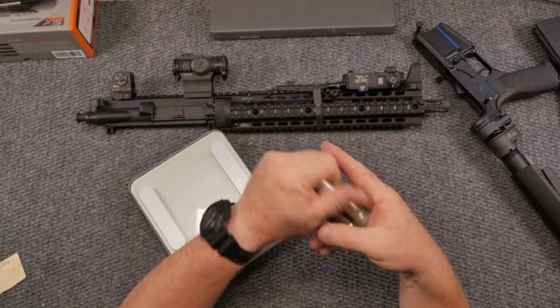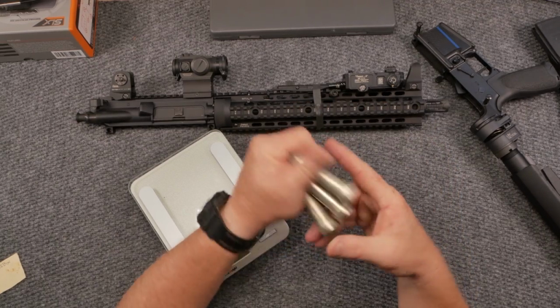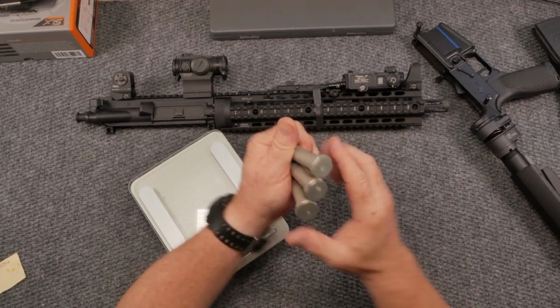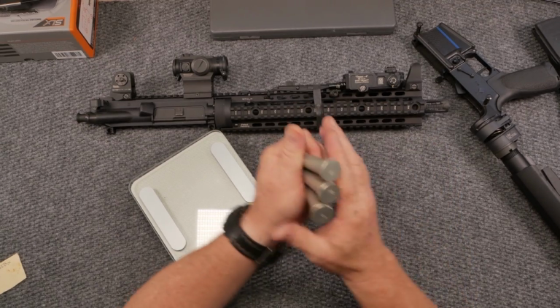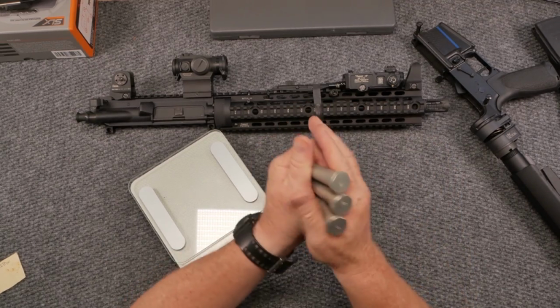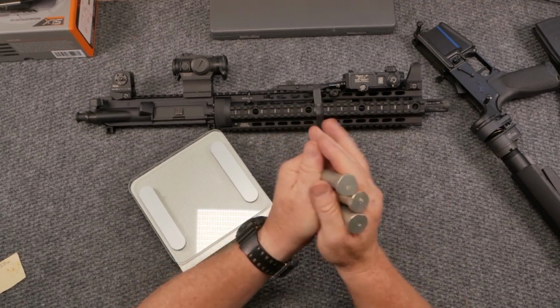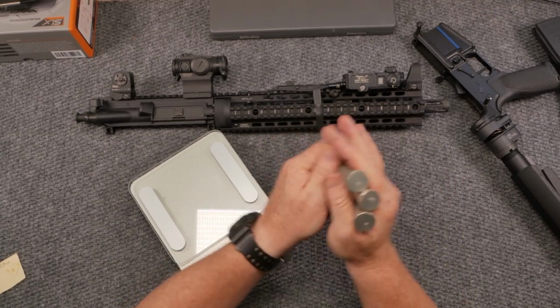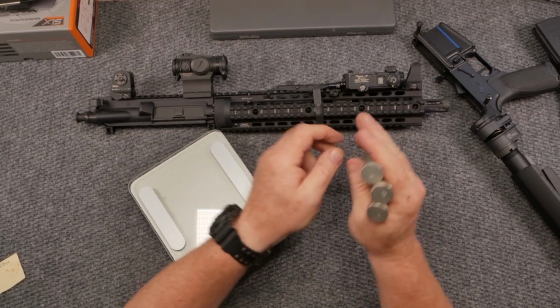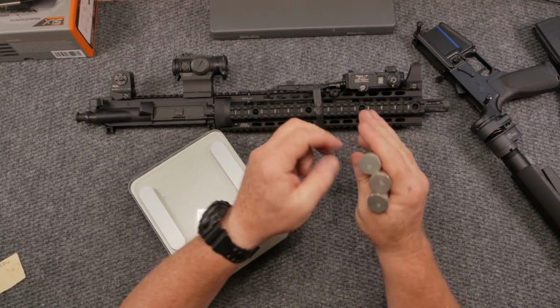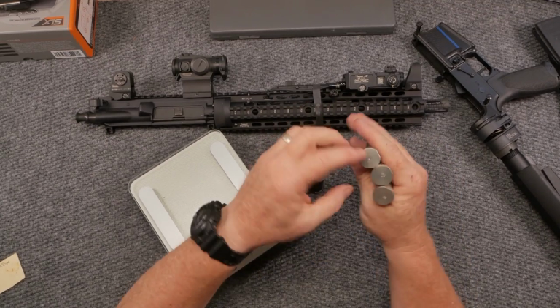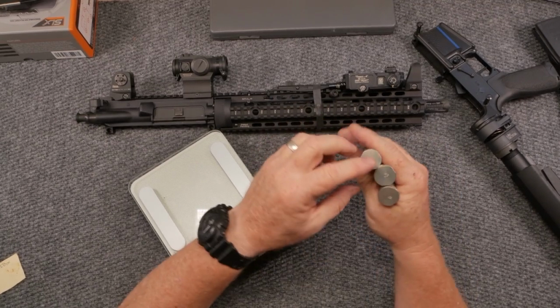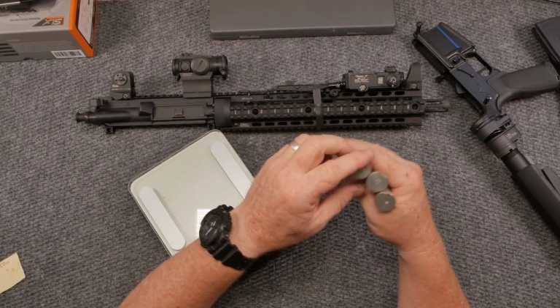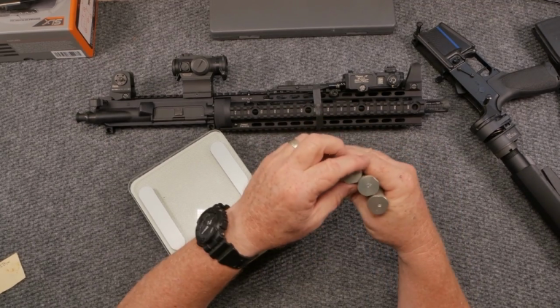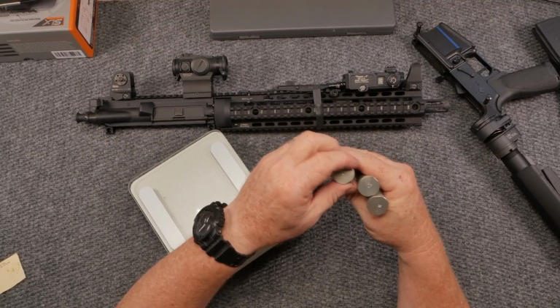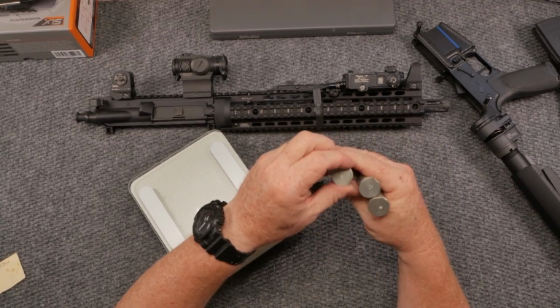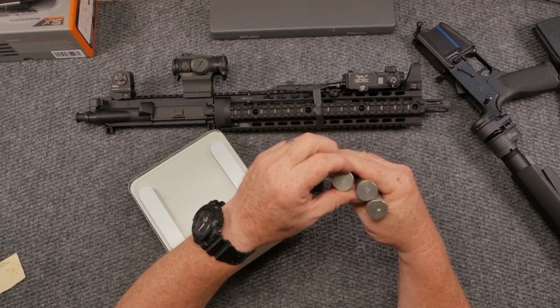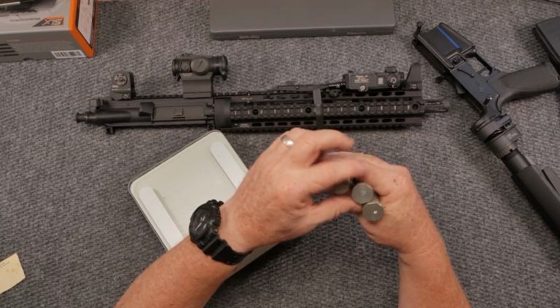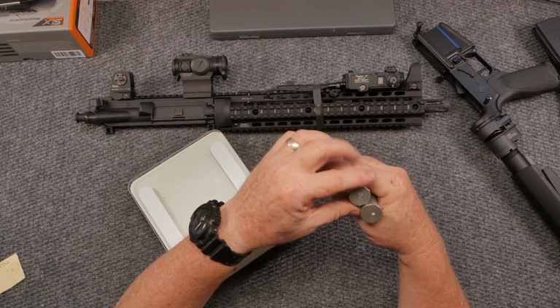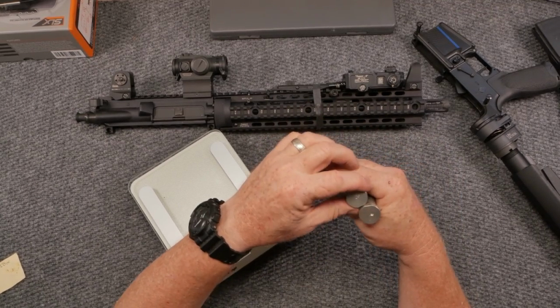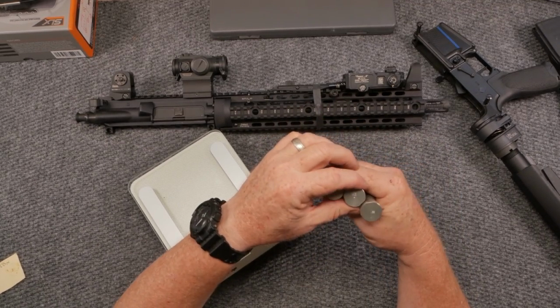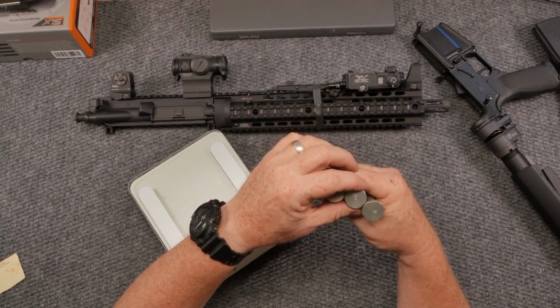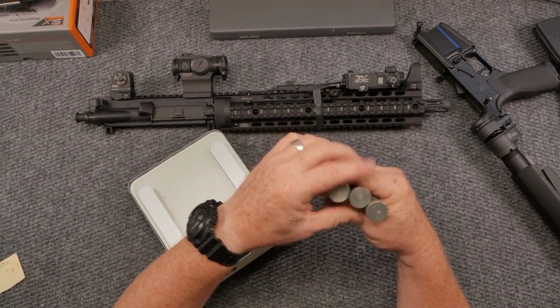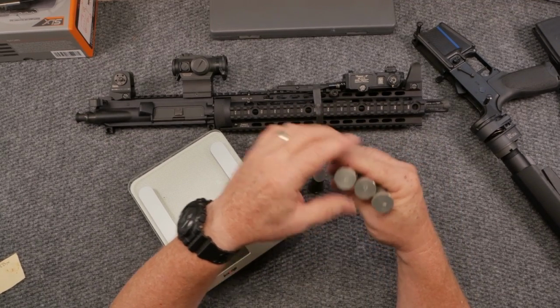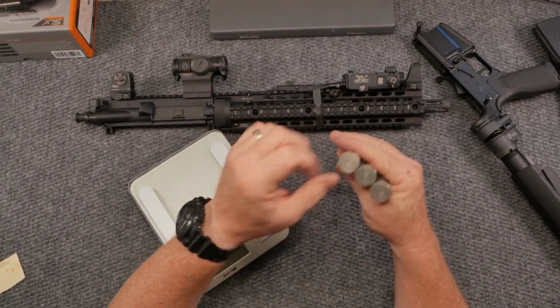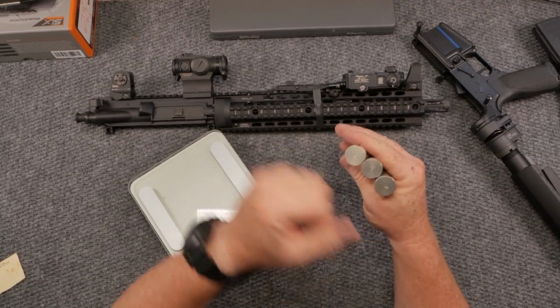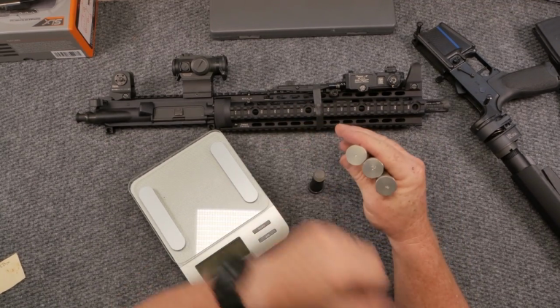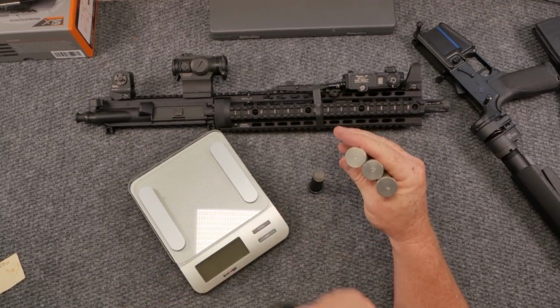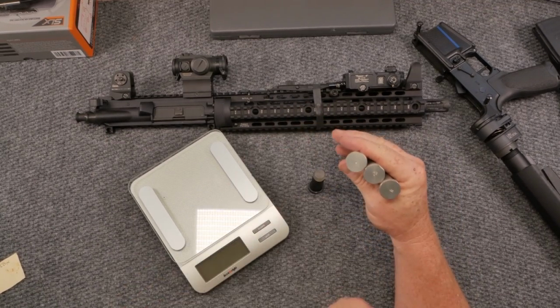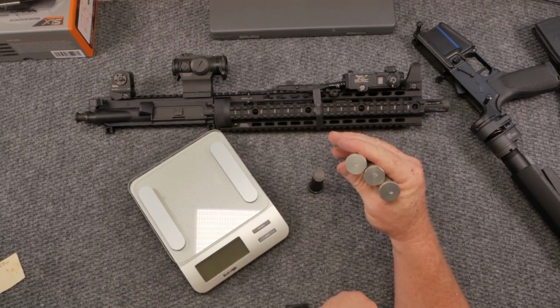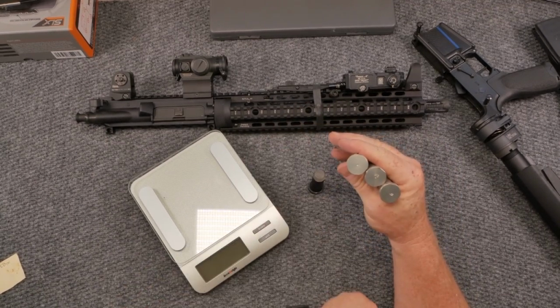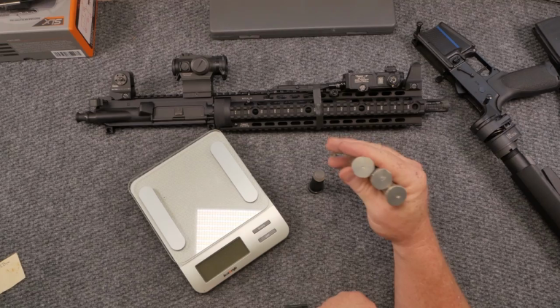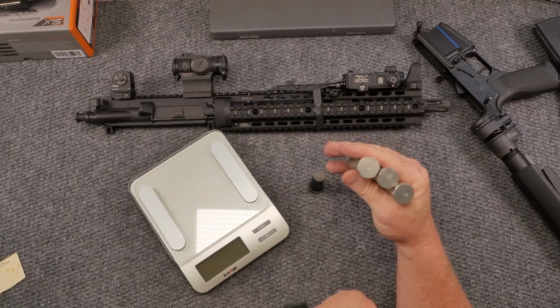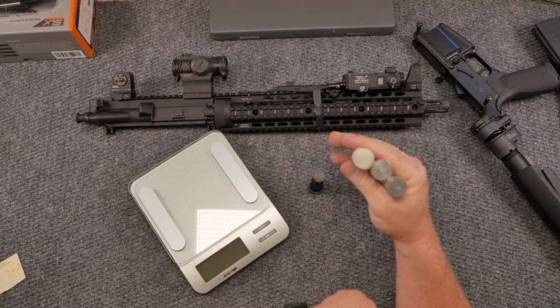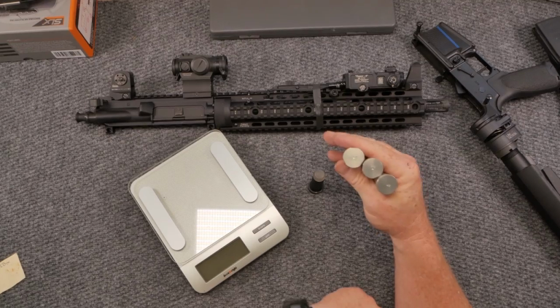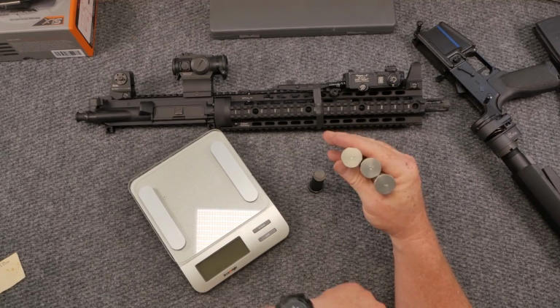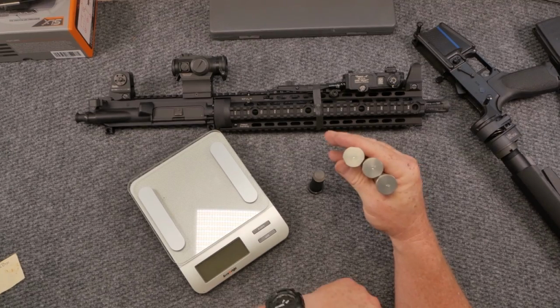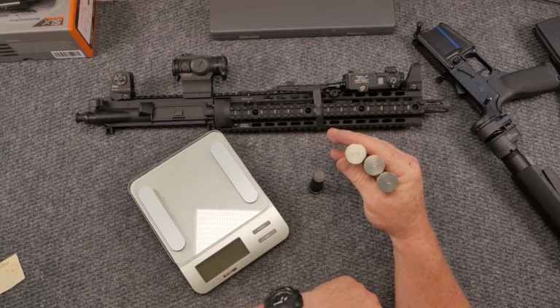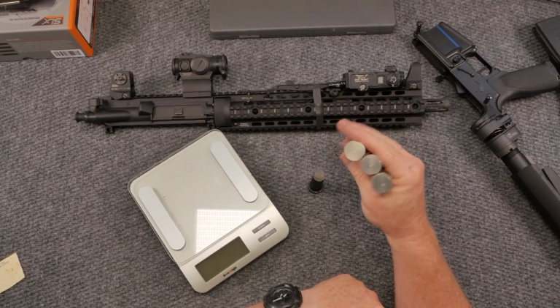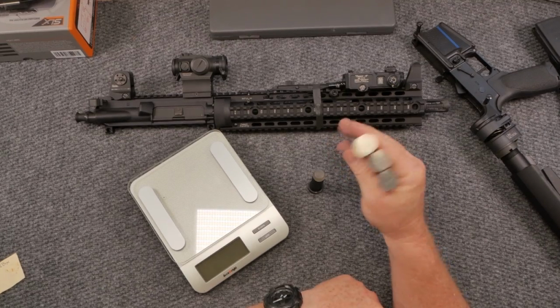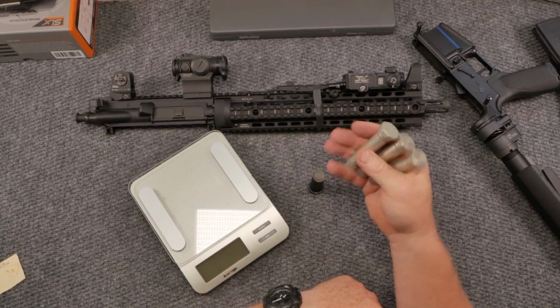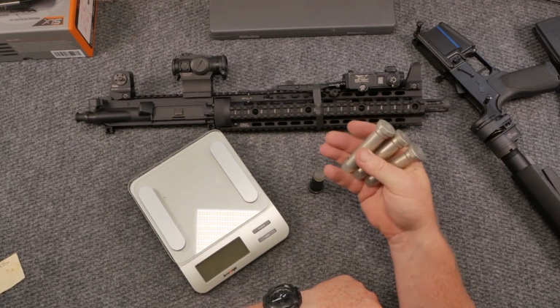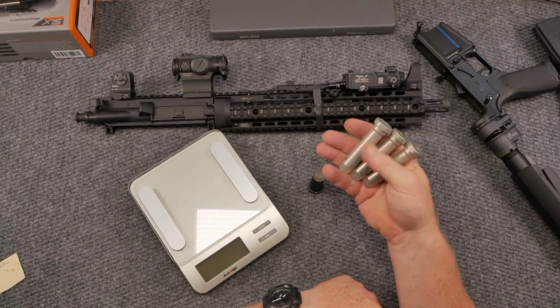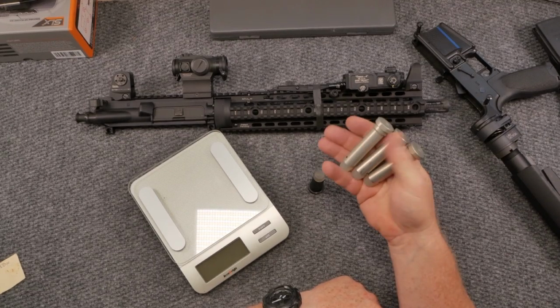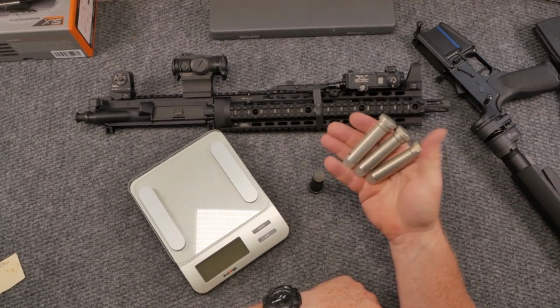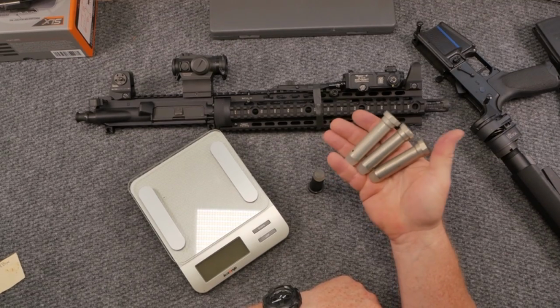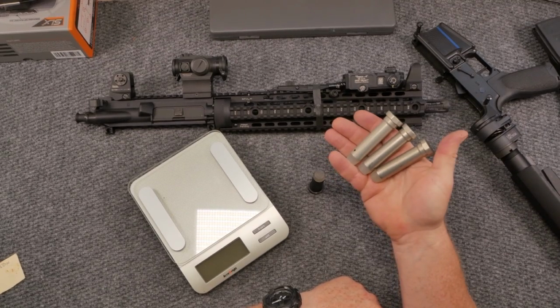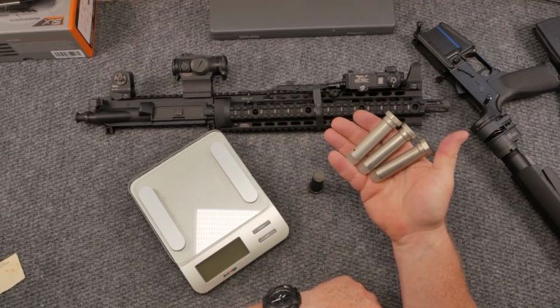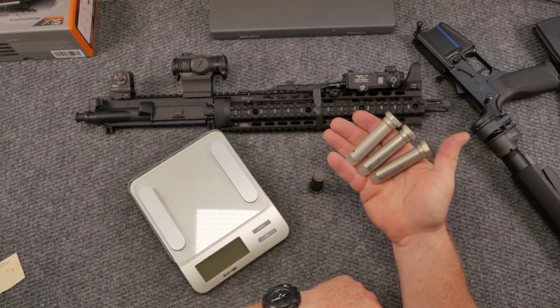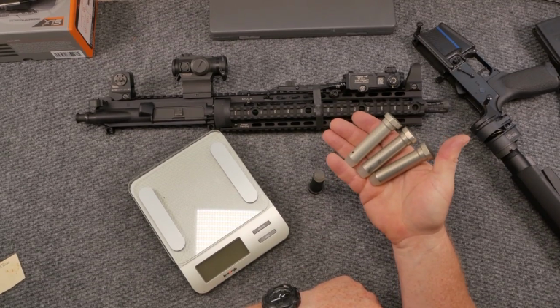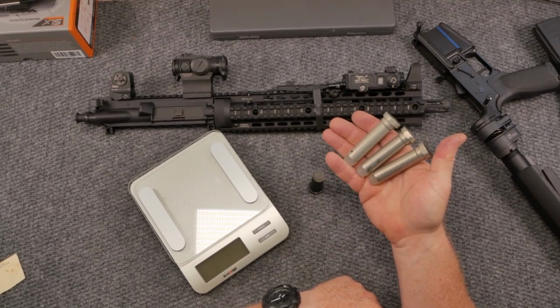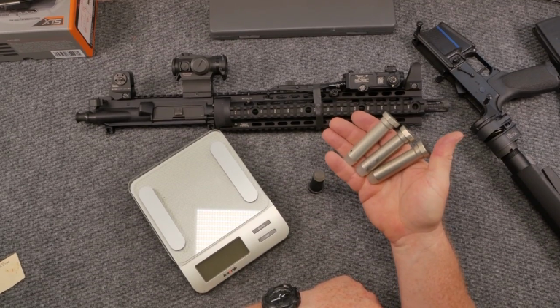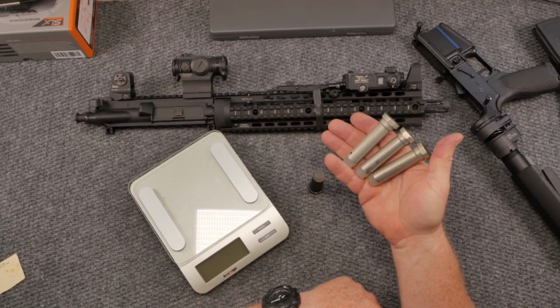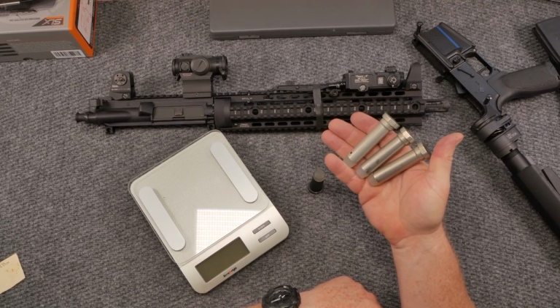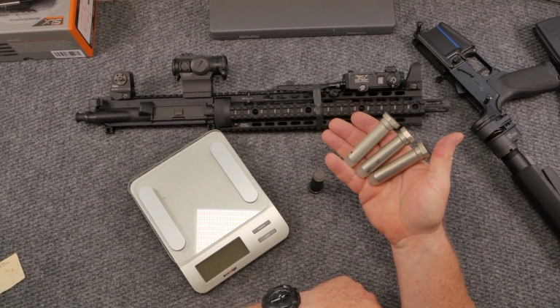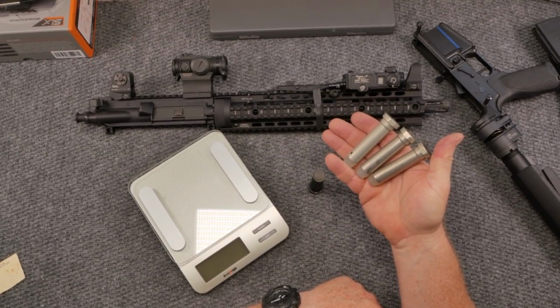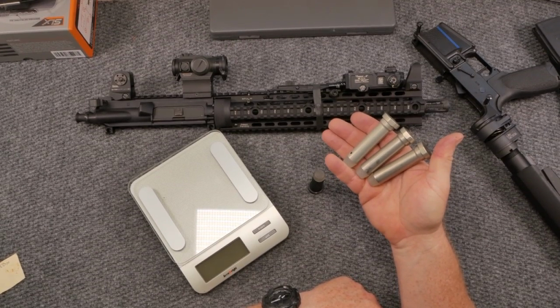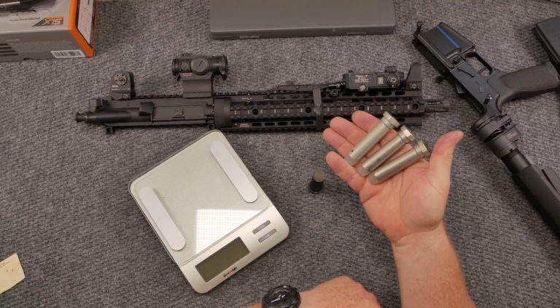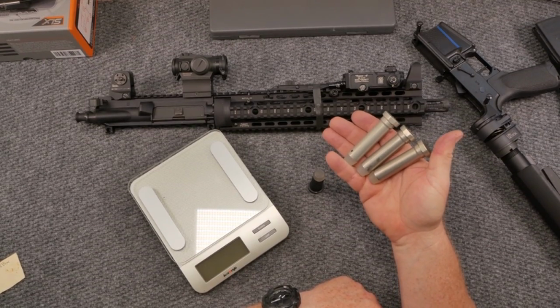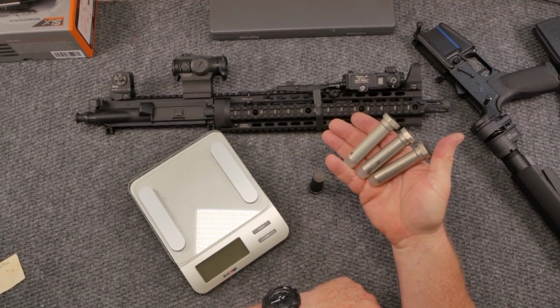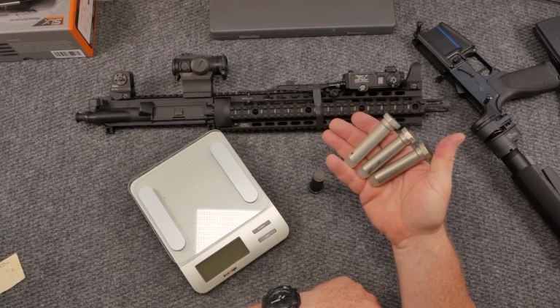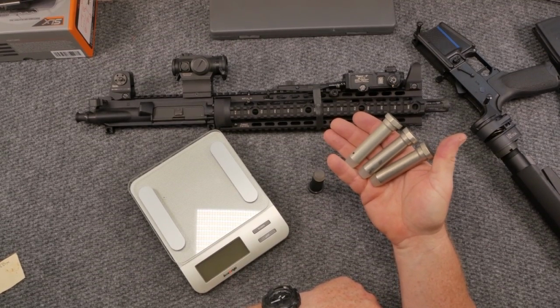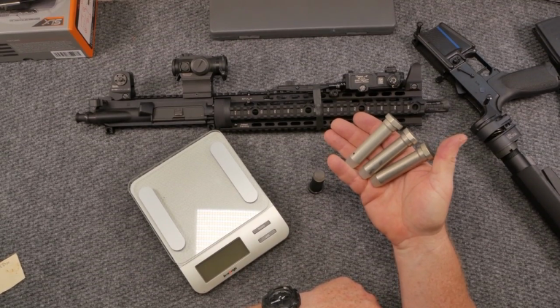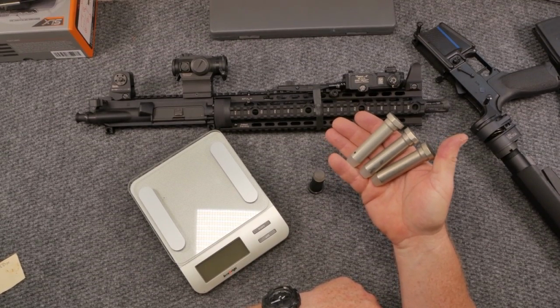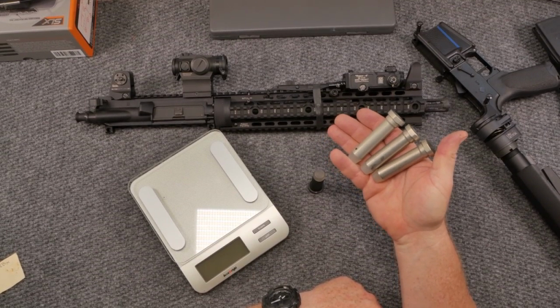These buffers right here are from the Luth AR family, and I bought these off of Big Daddy Unlimited.